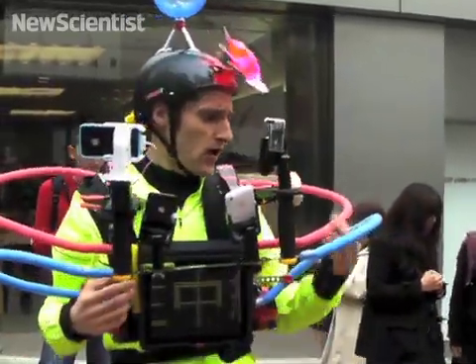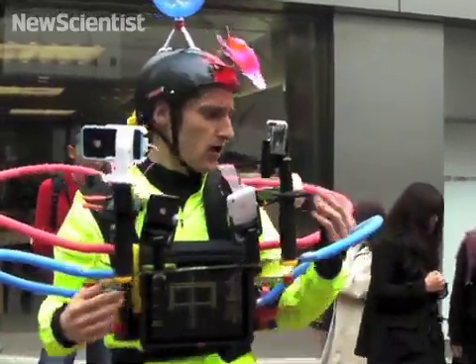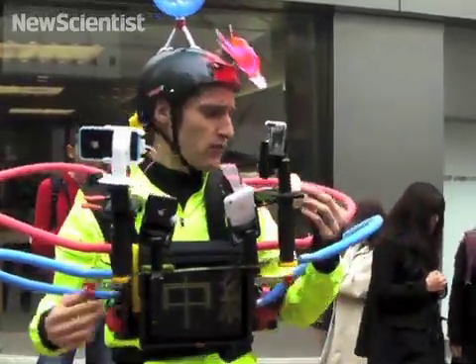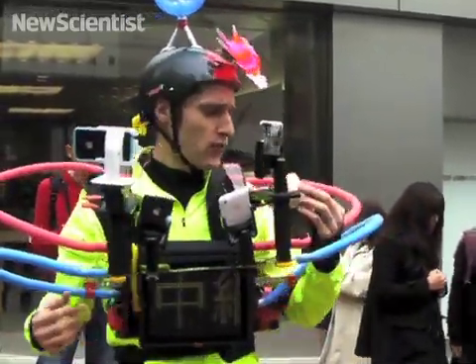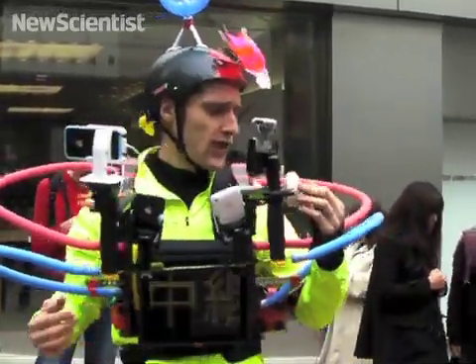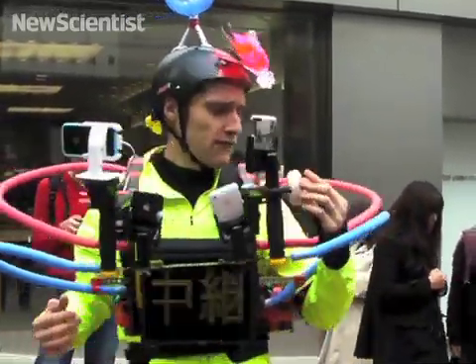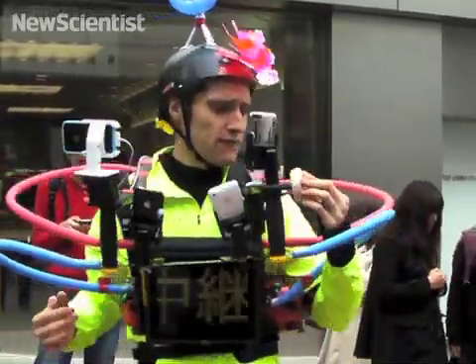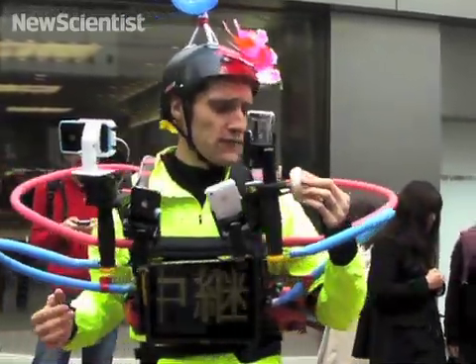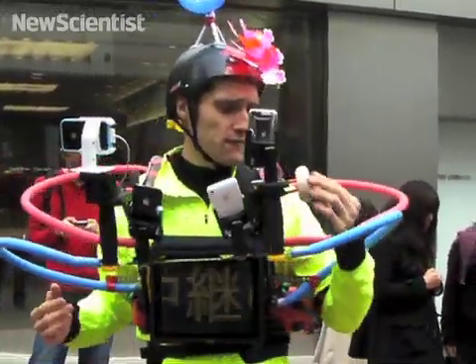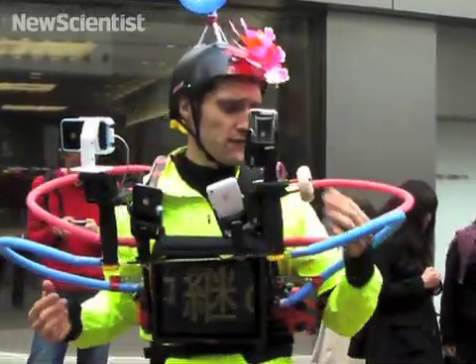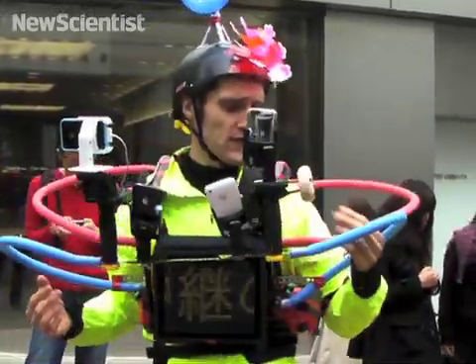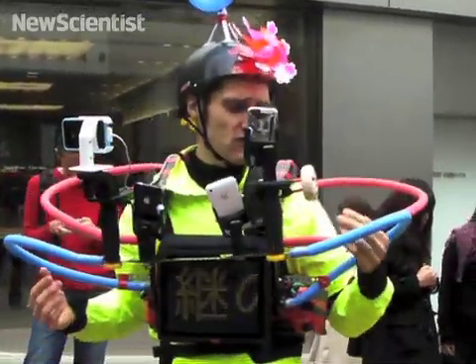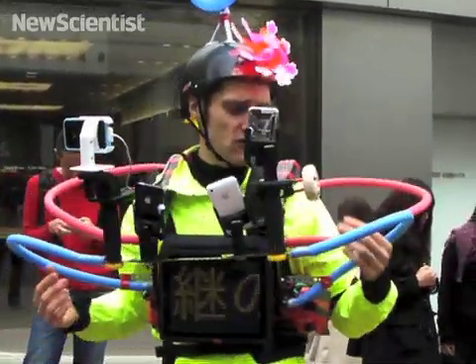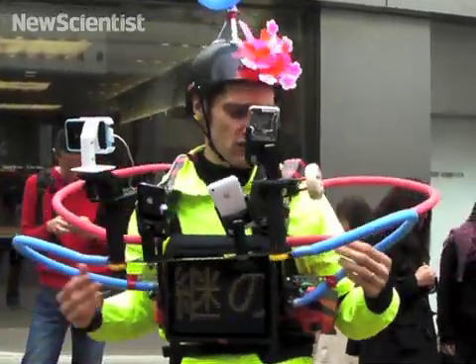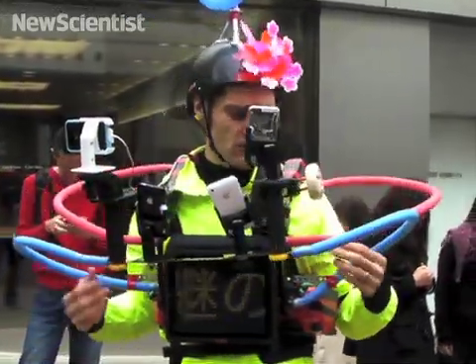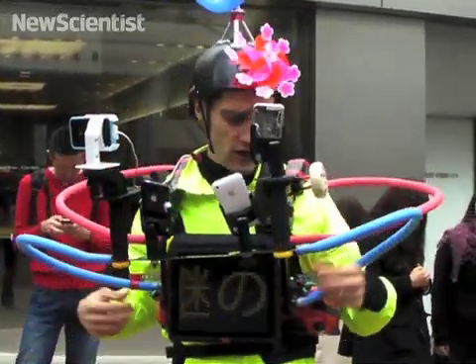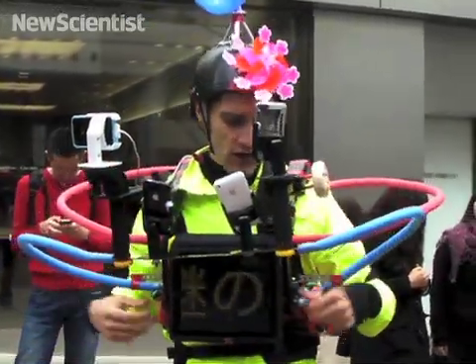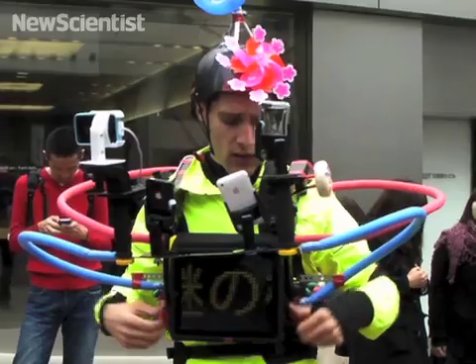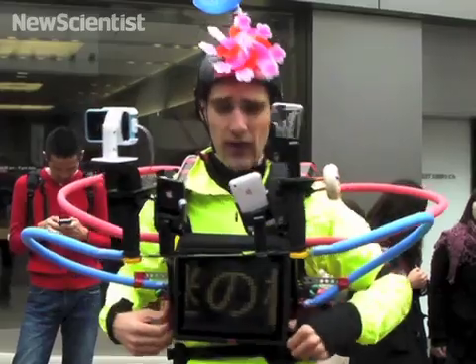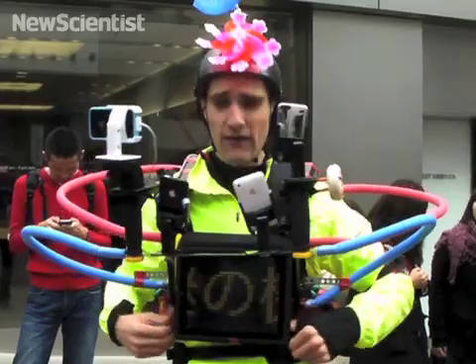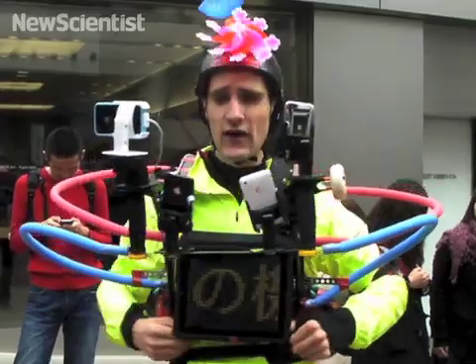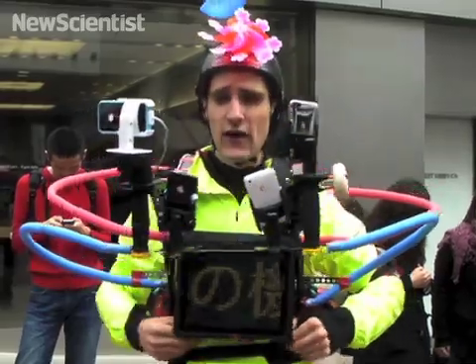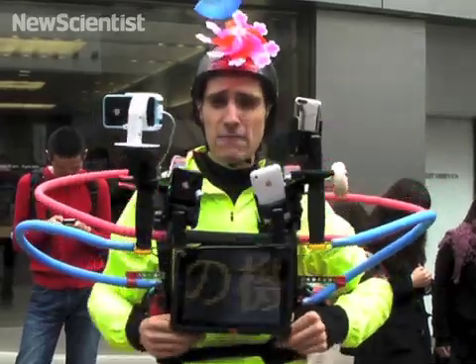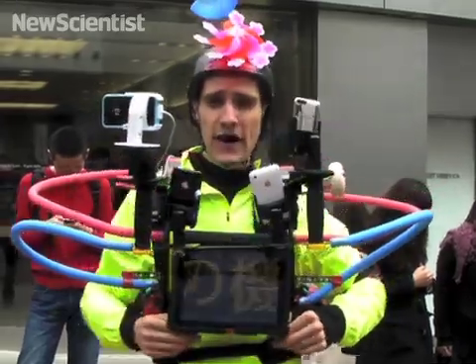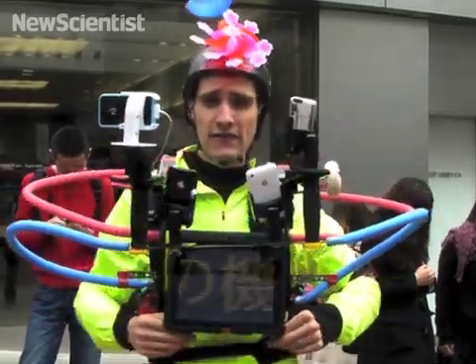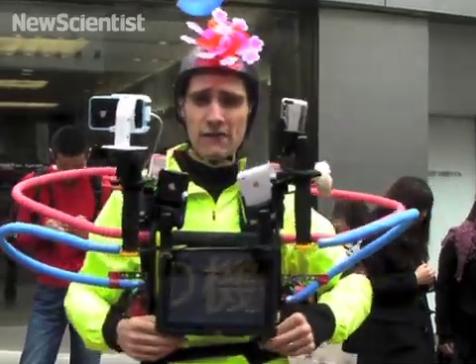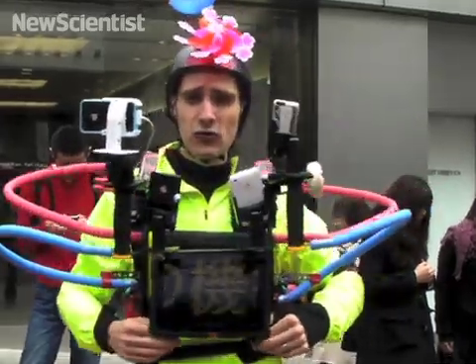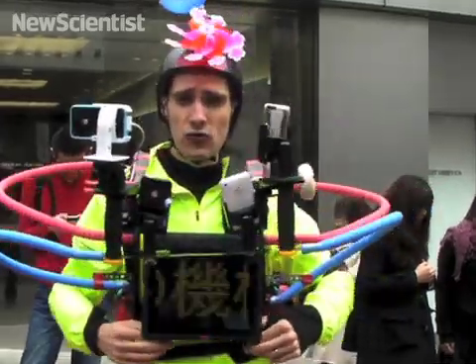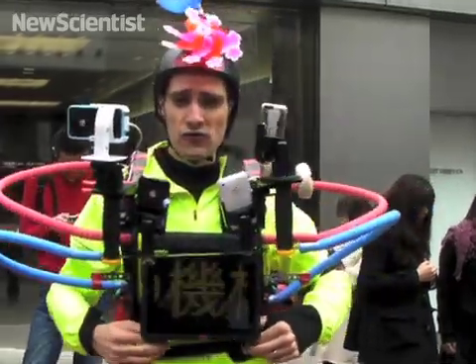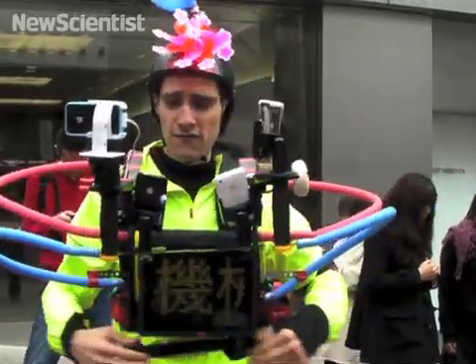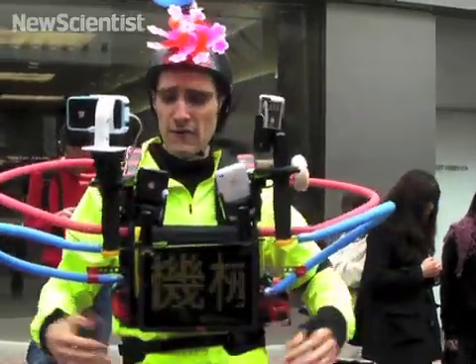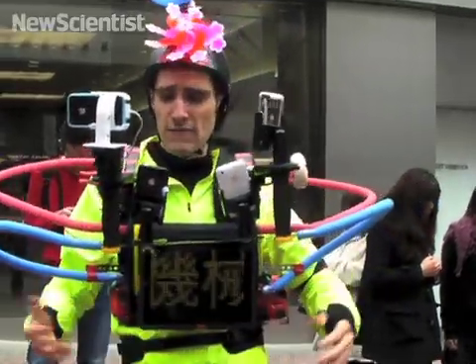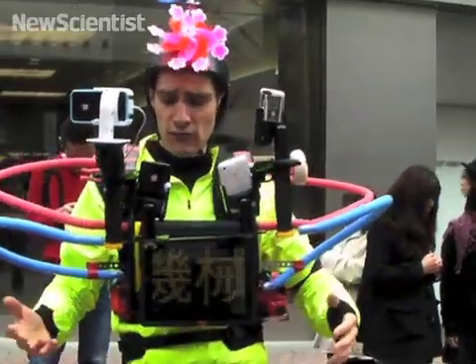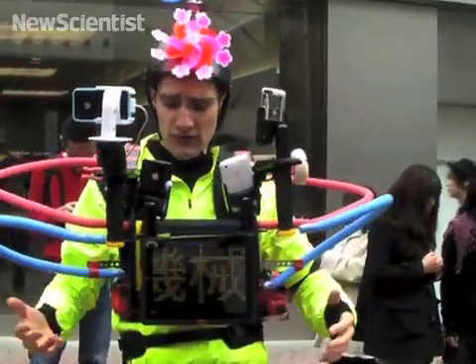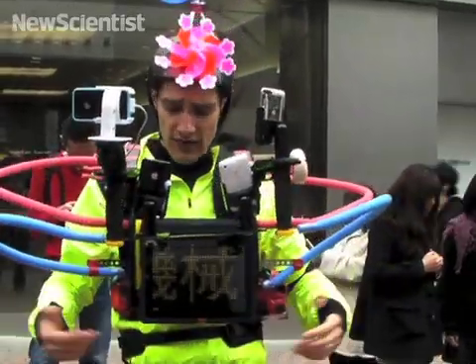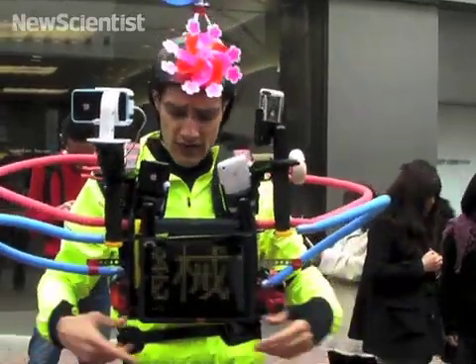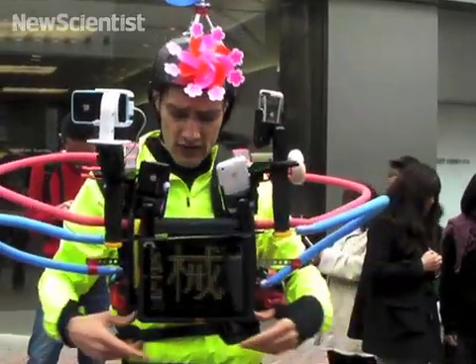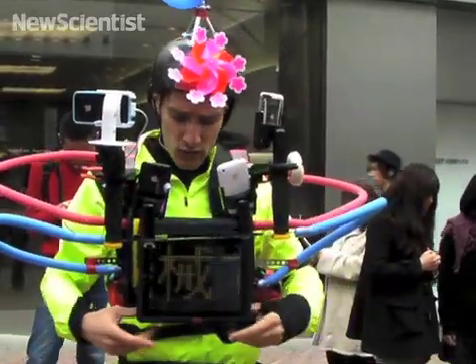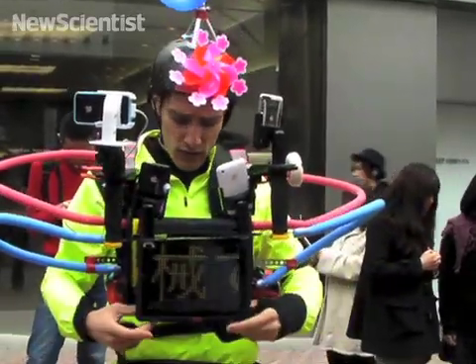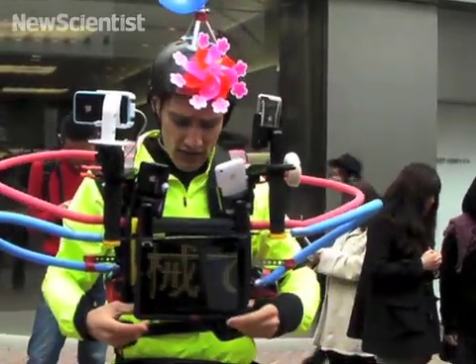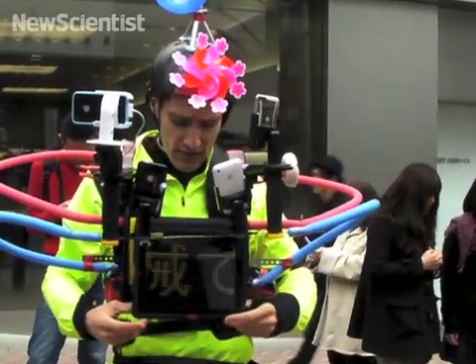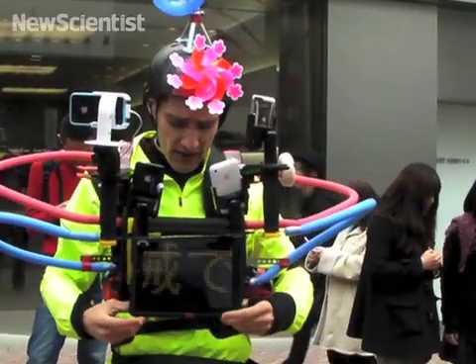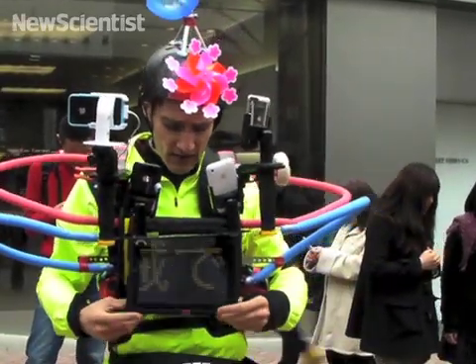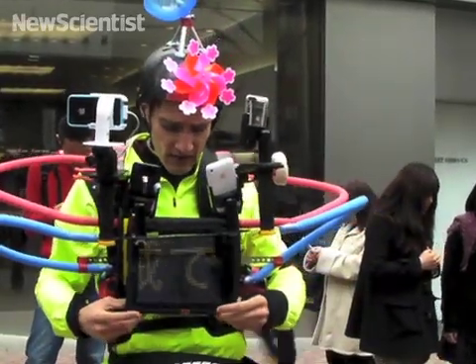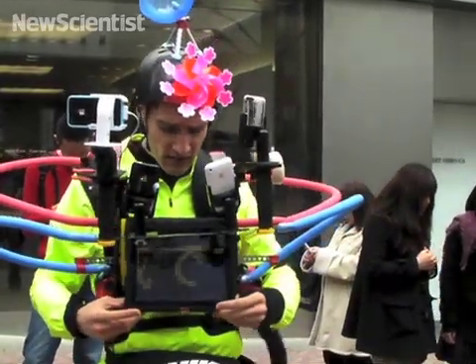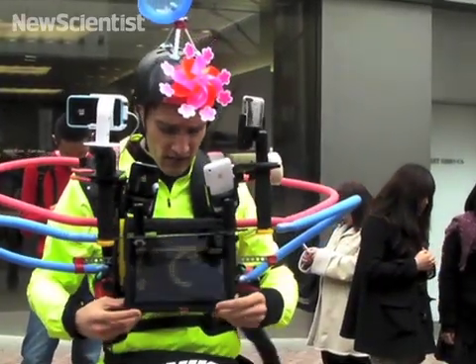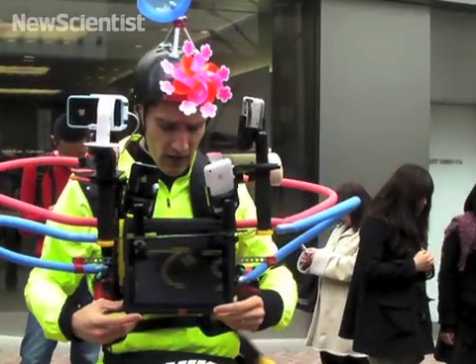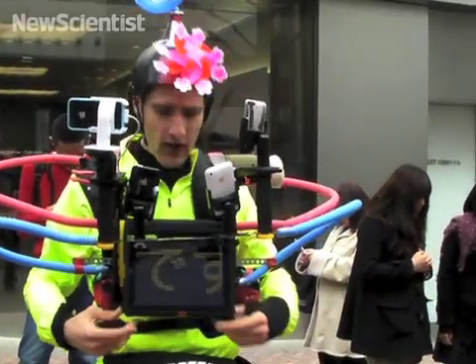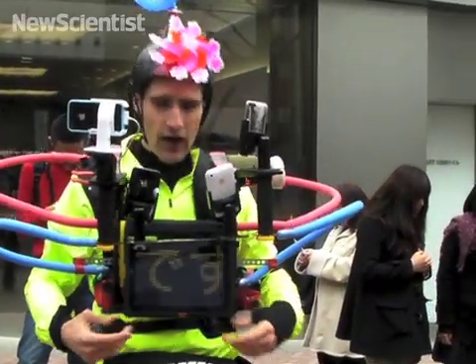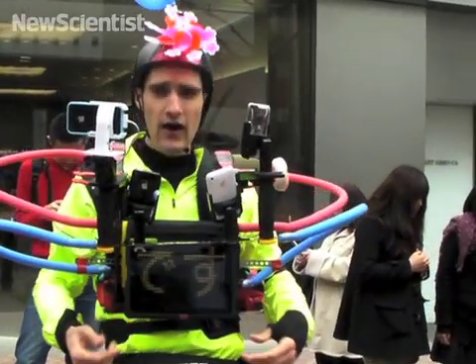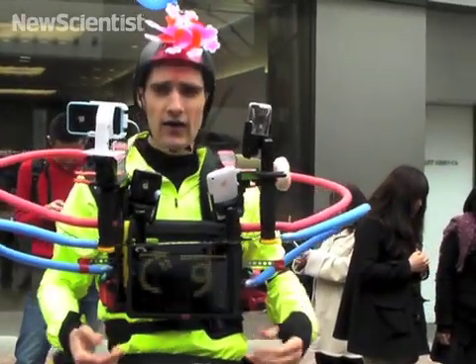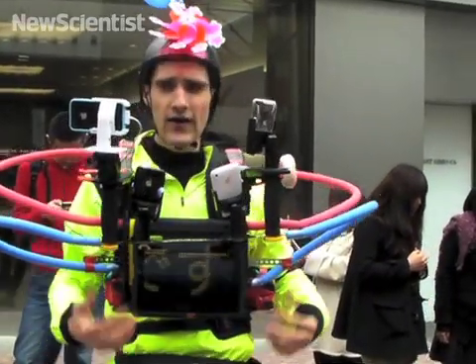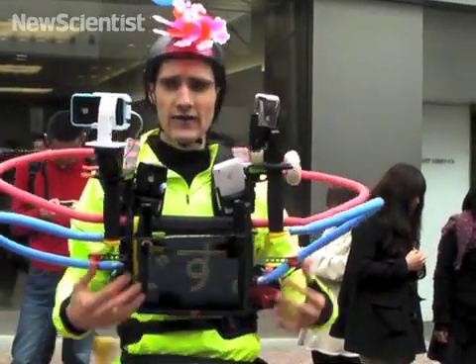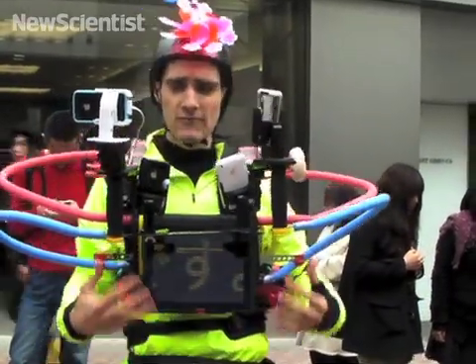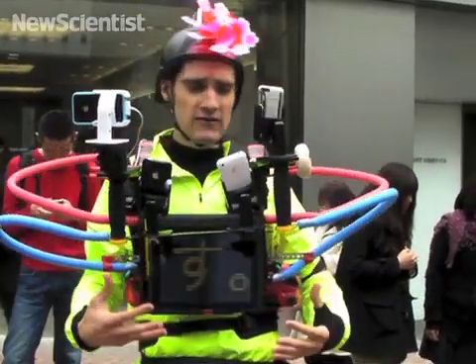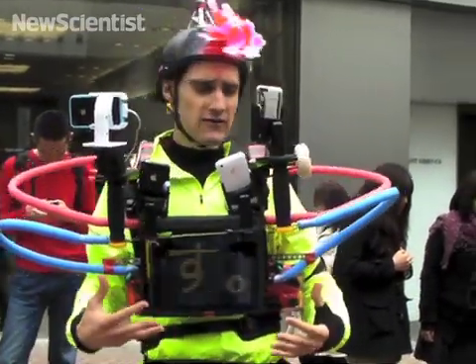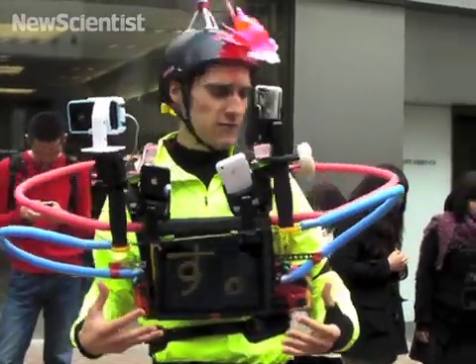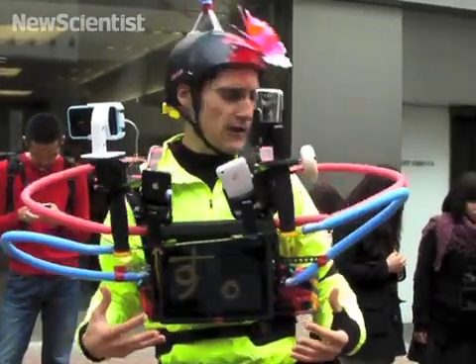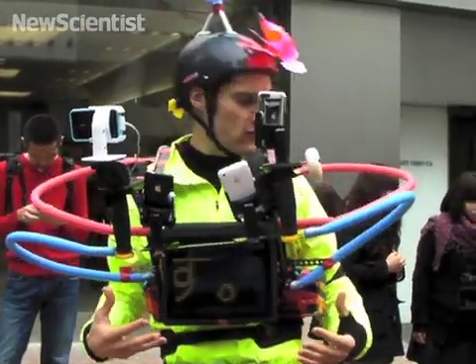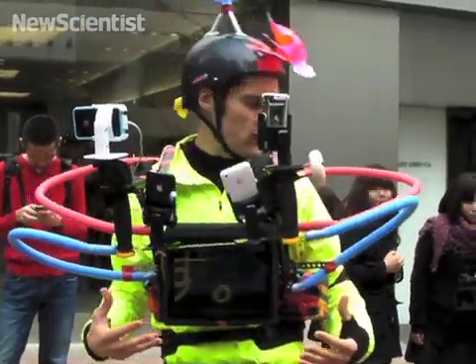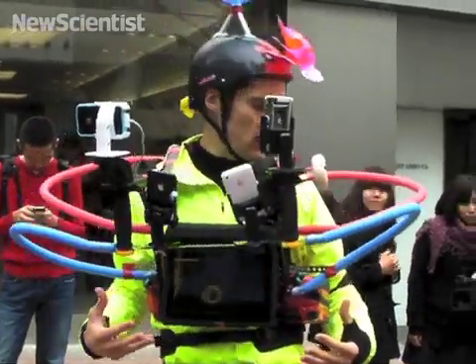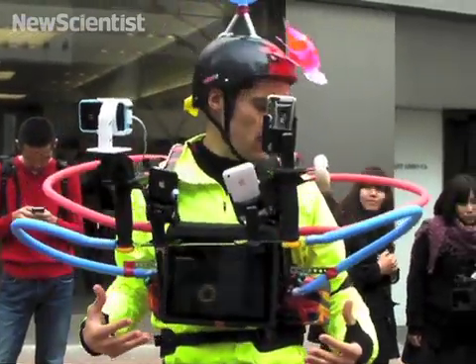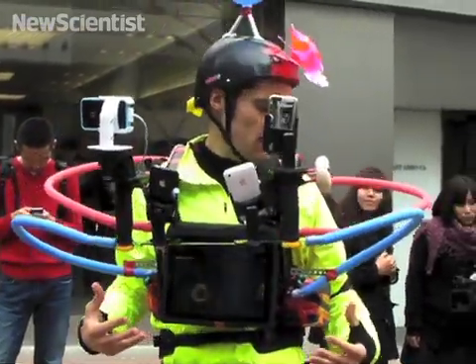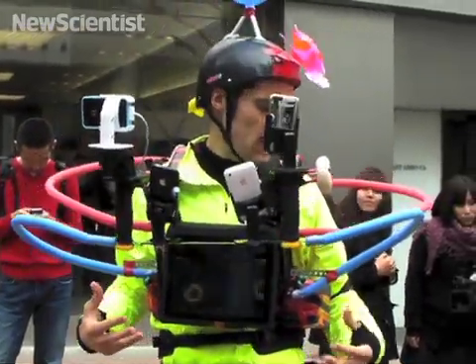We have a few features. We have the iPad — if people send in Twitter messages, they can be displayed on the iPad.